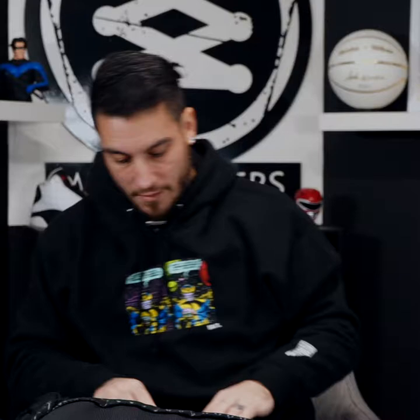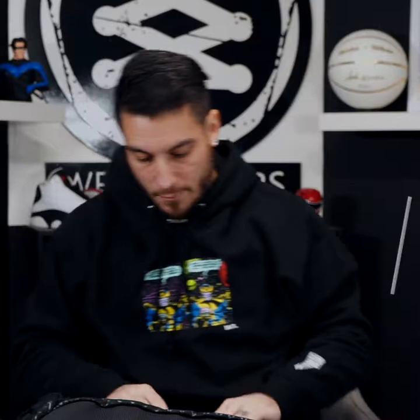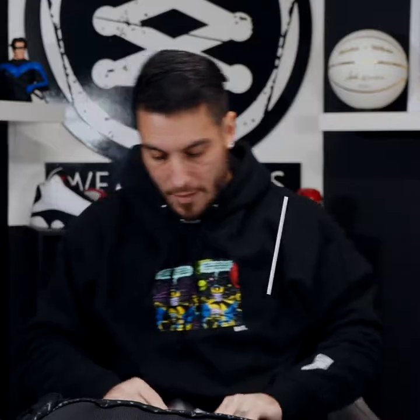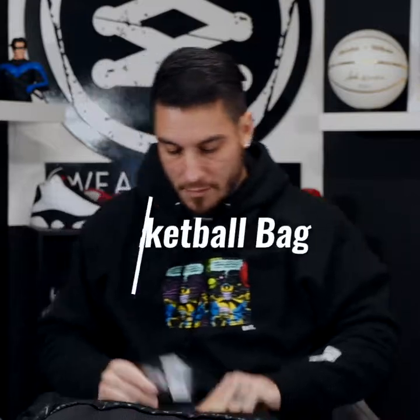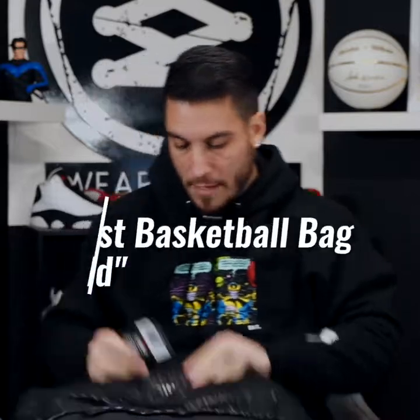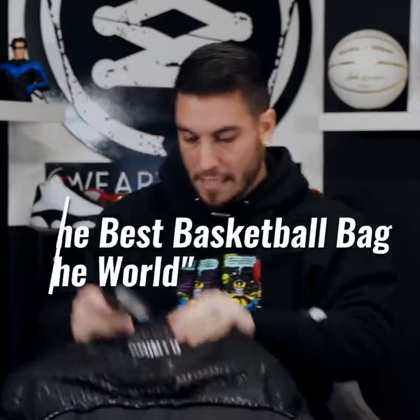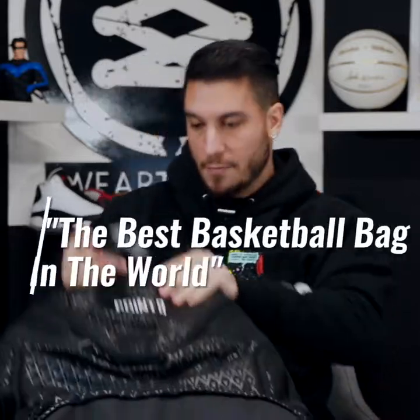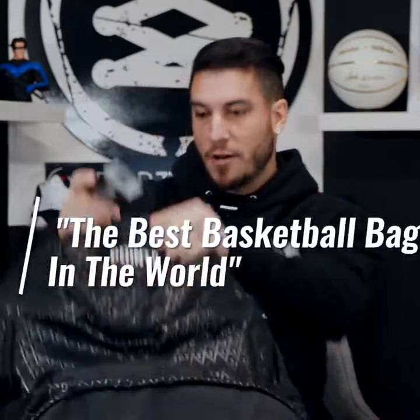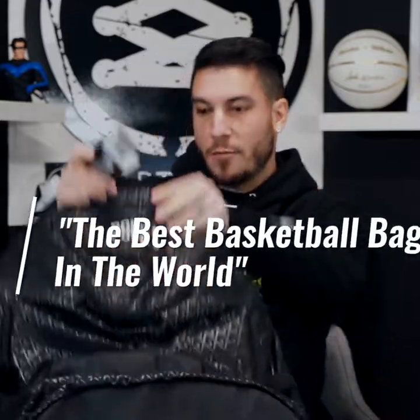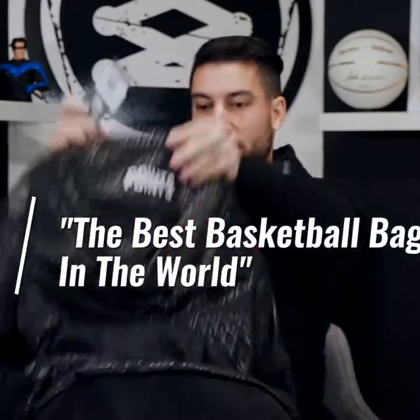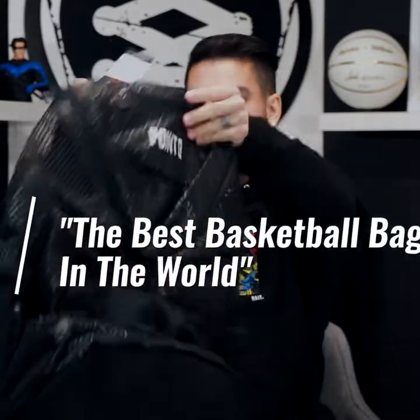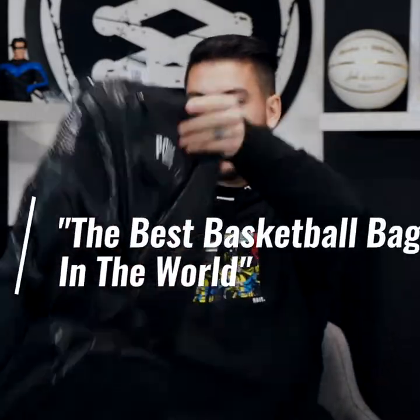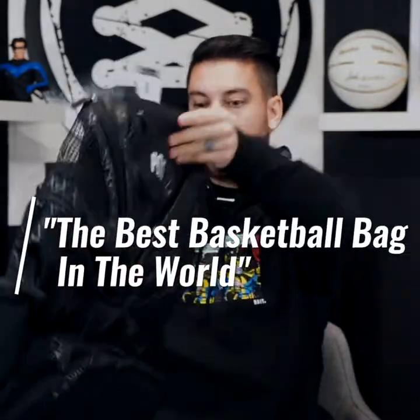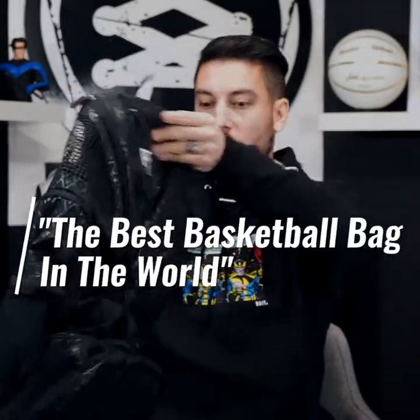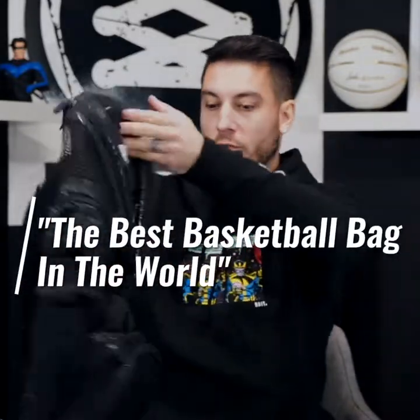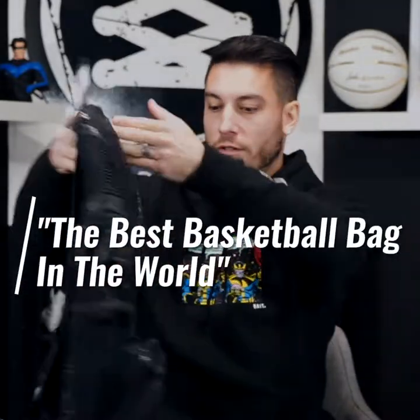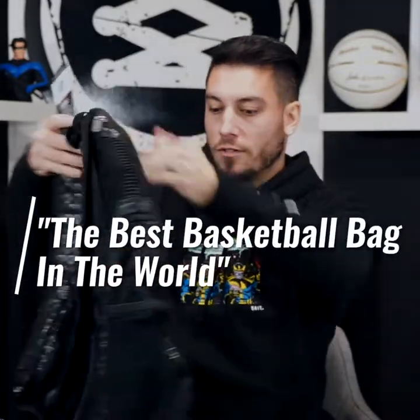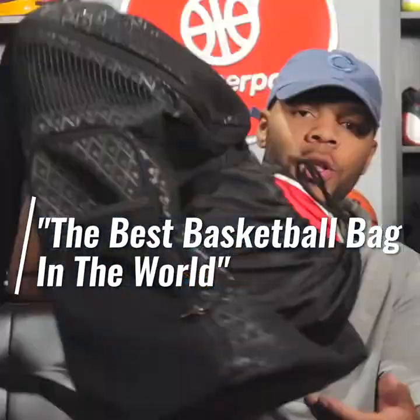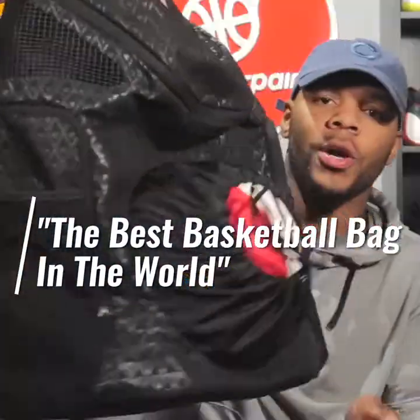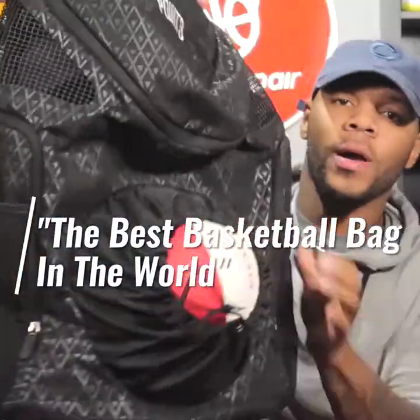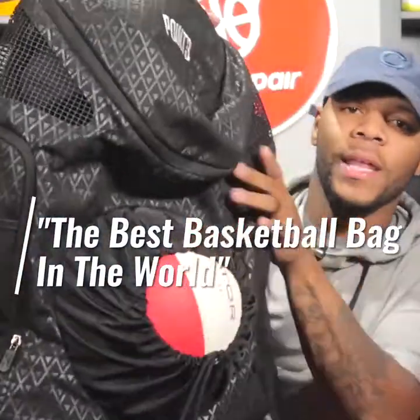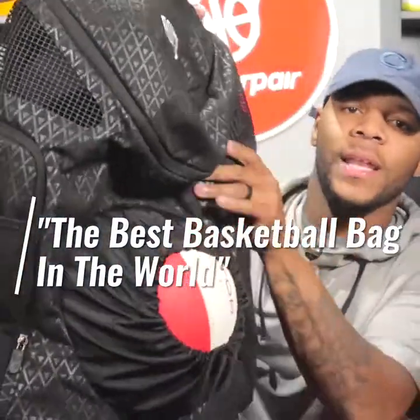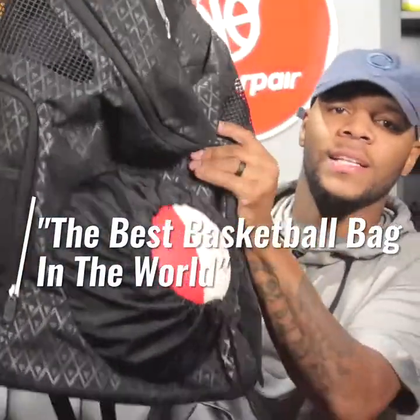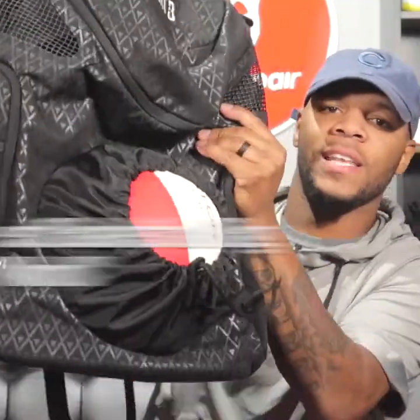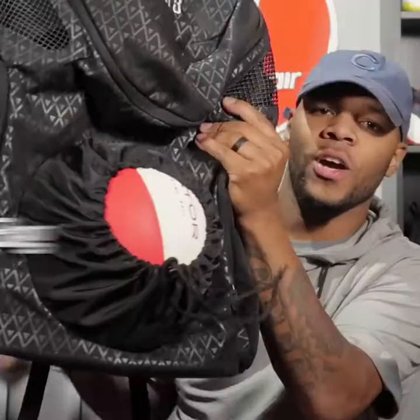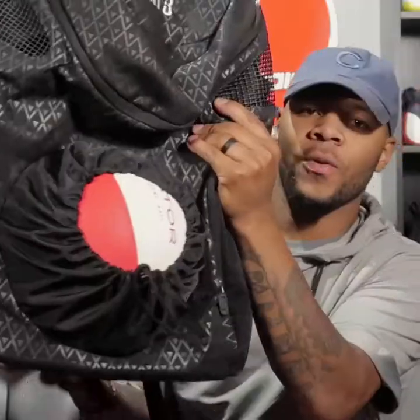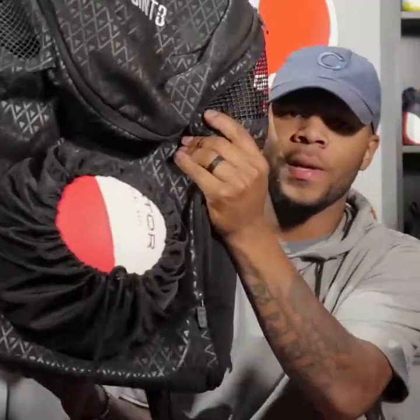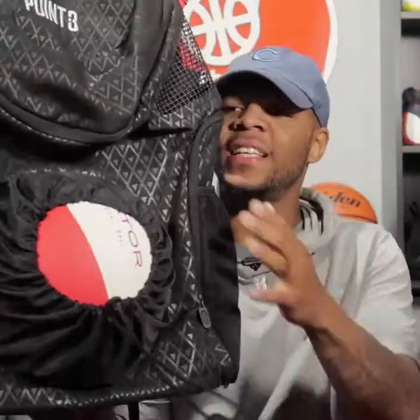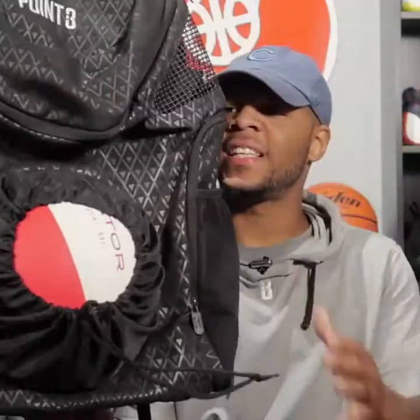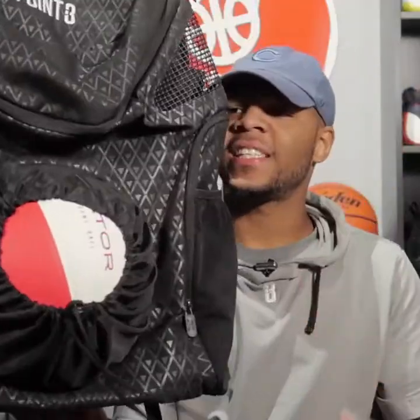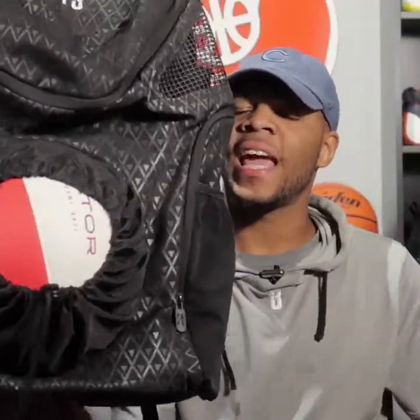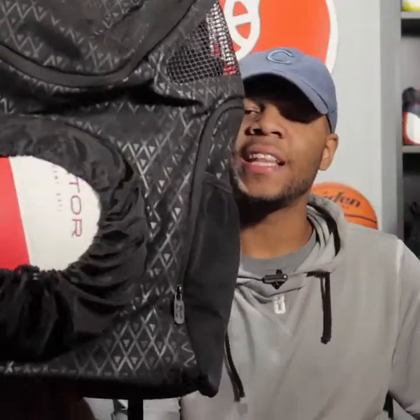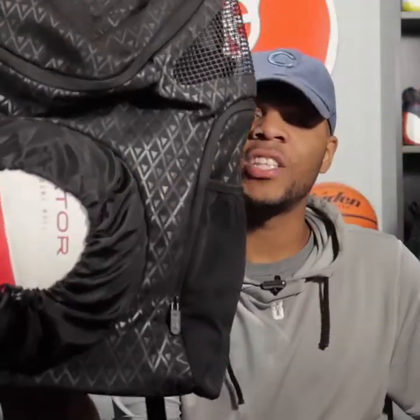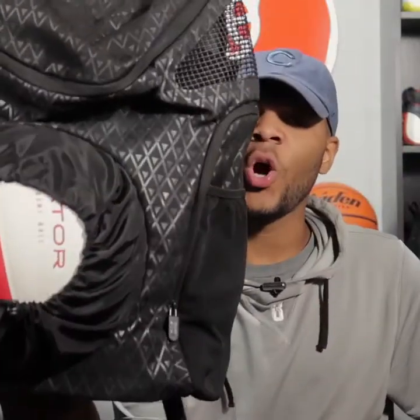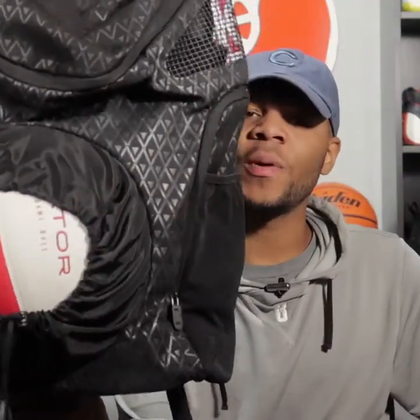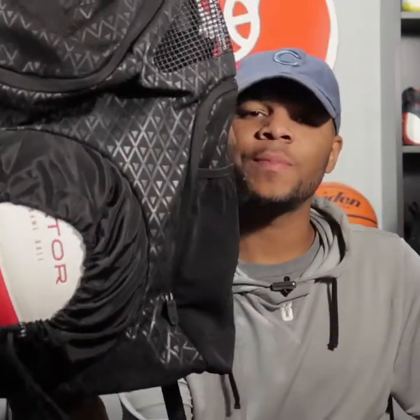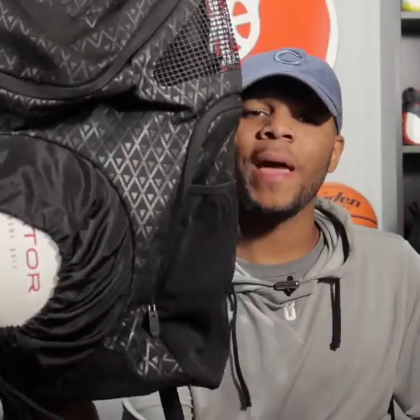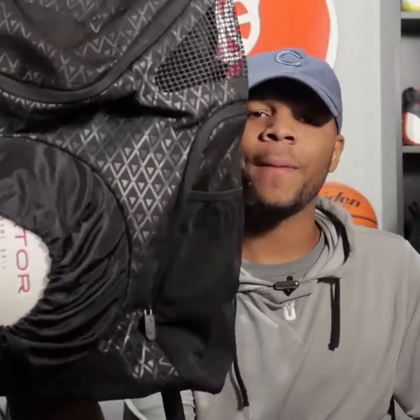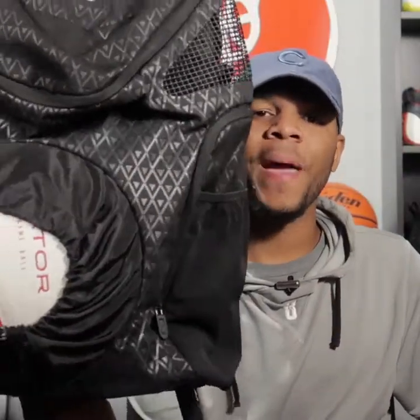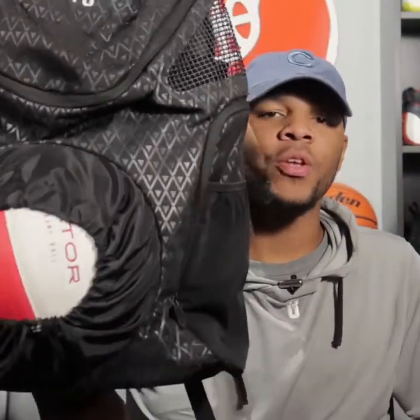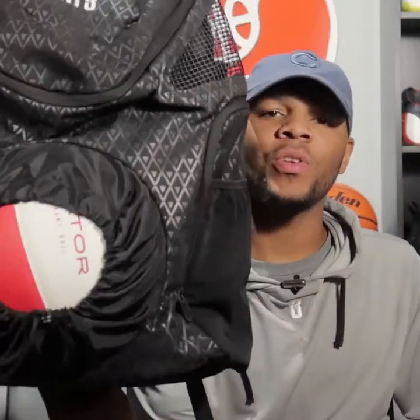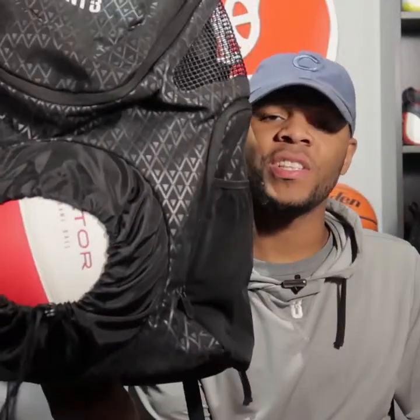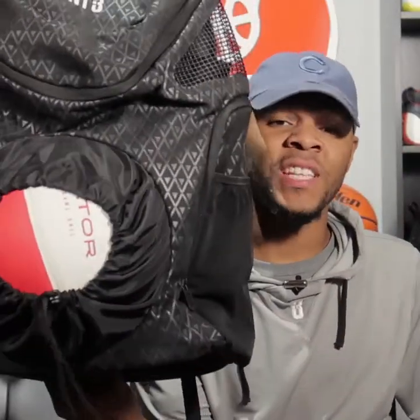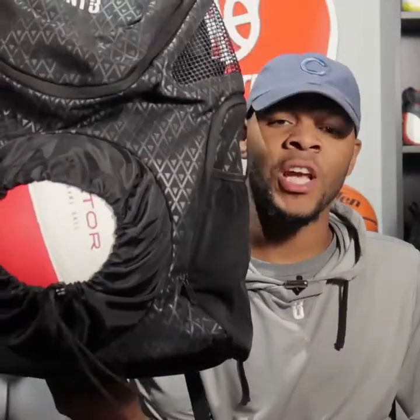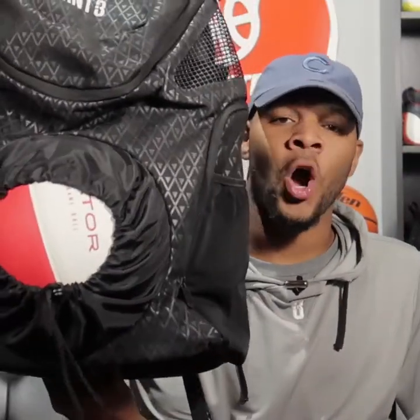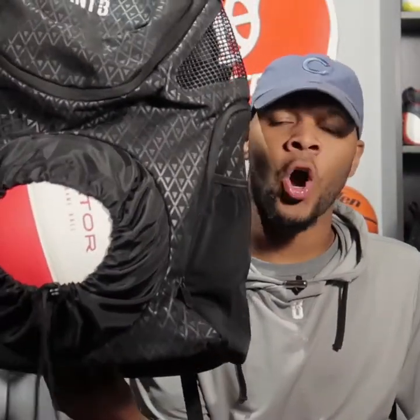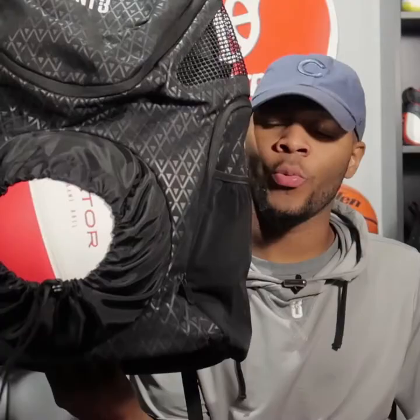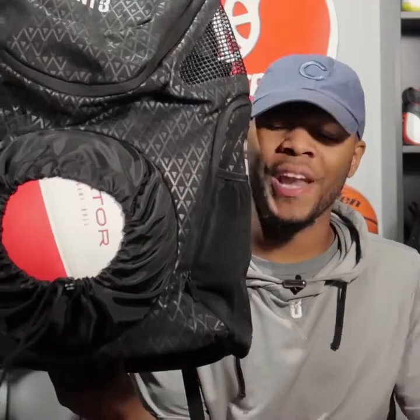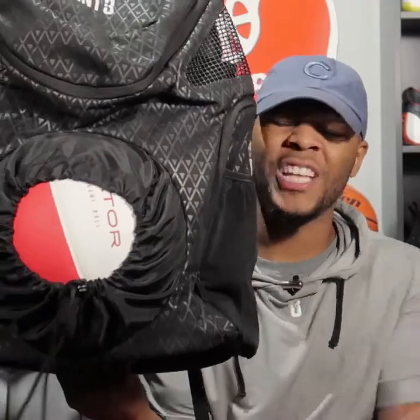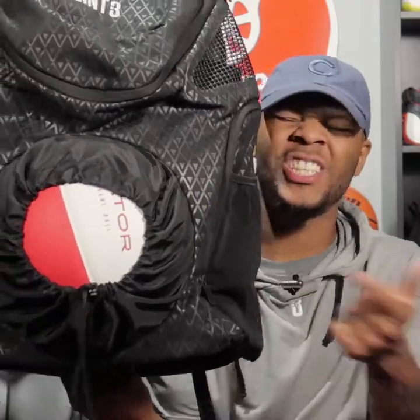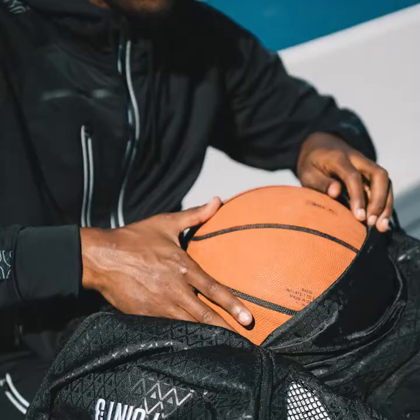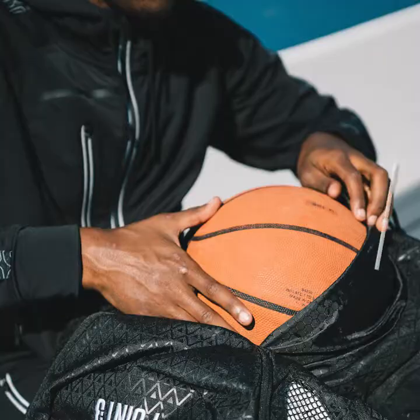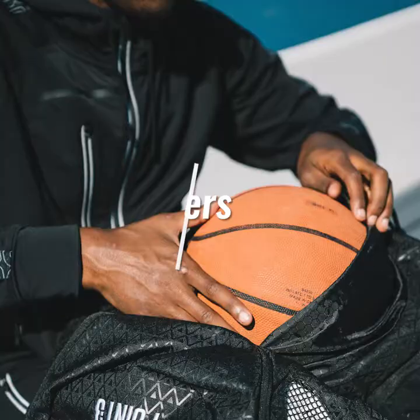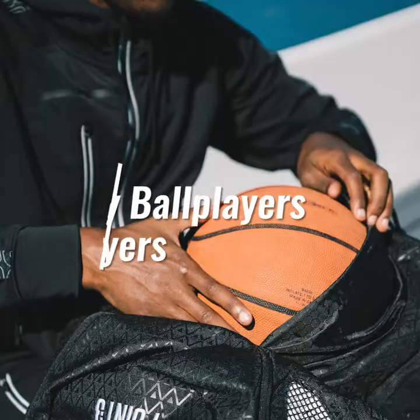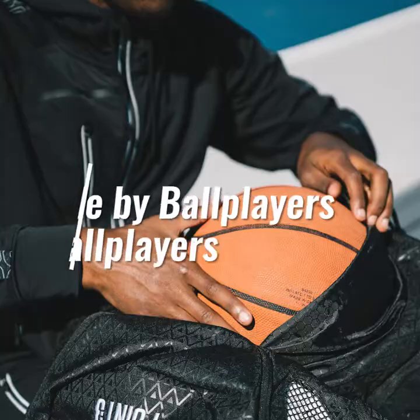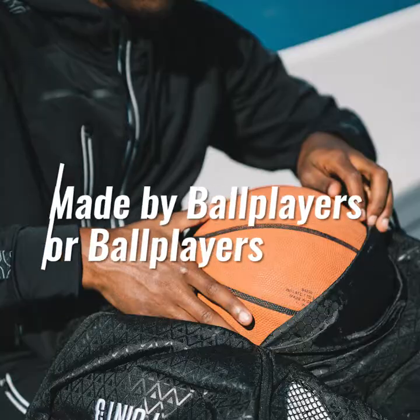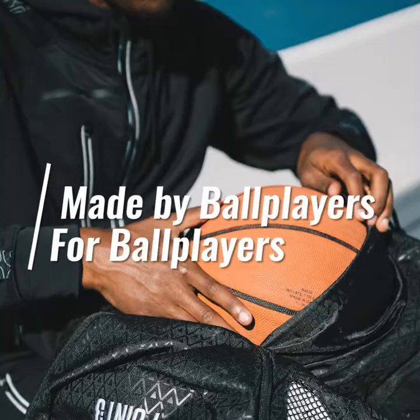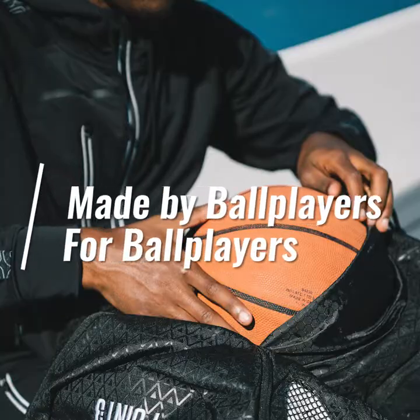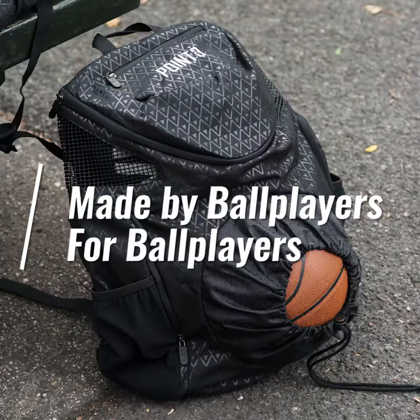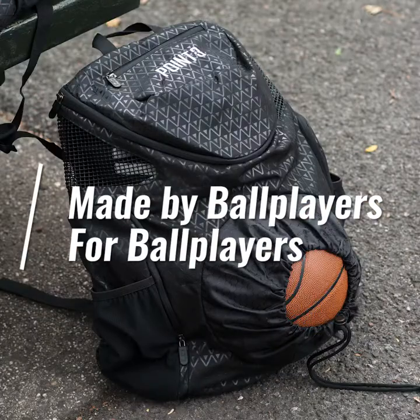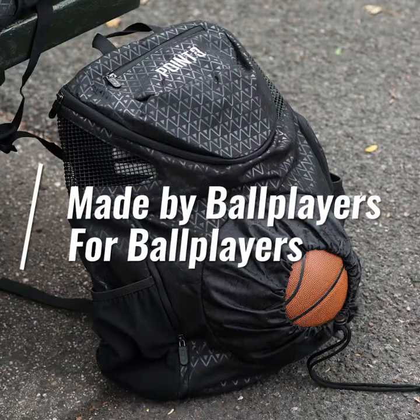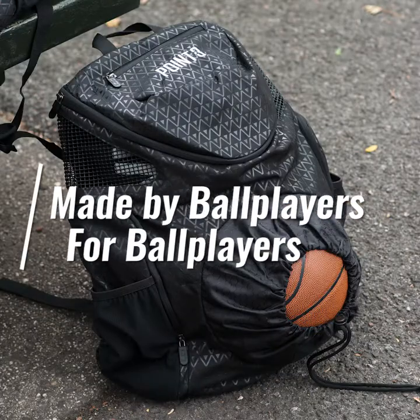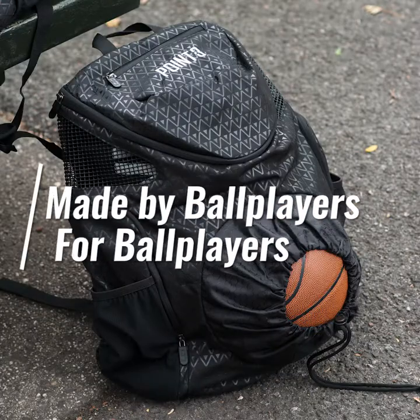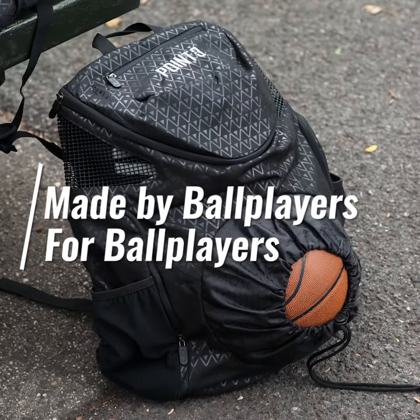The best basketball bag in the world. Y'all cannot tell me this ain't the dopest backpack you've seen already, just from this basketball holder.